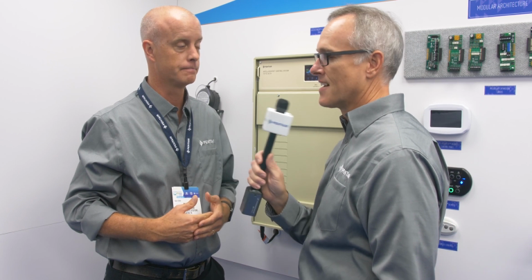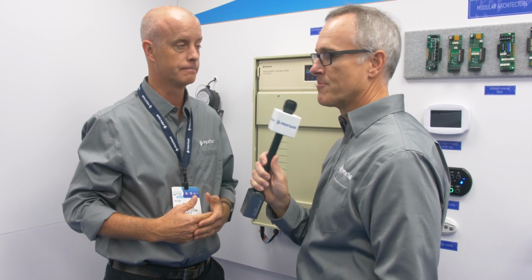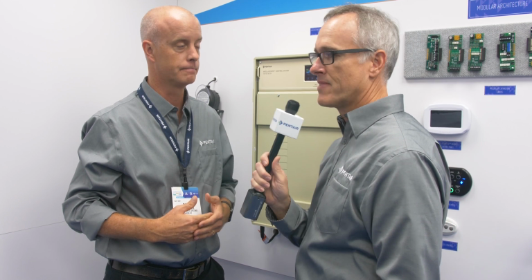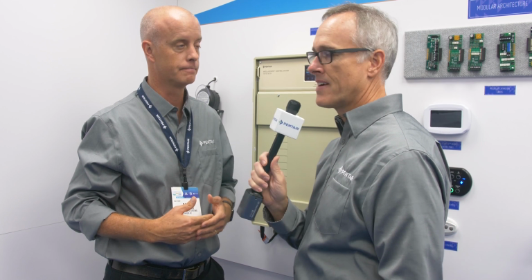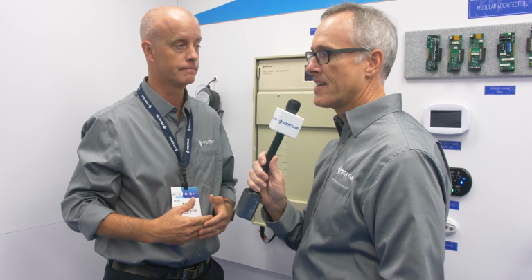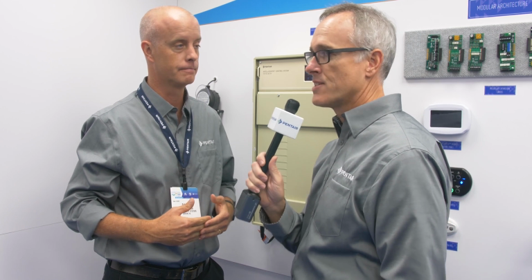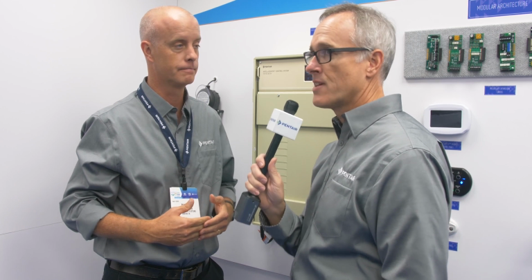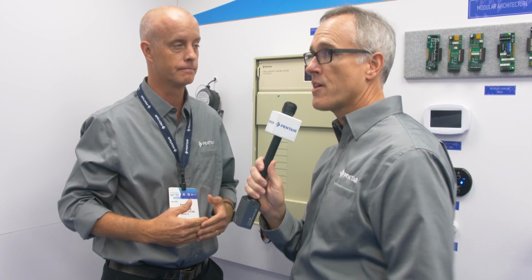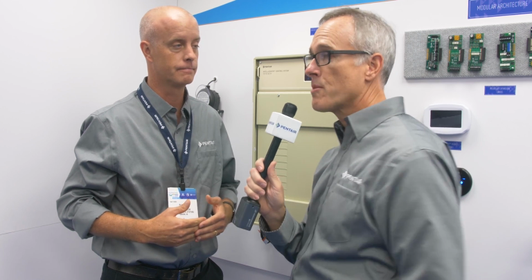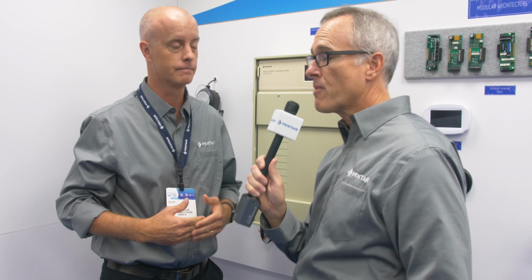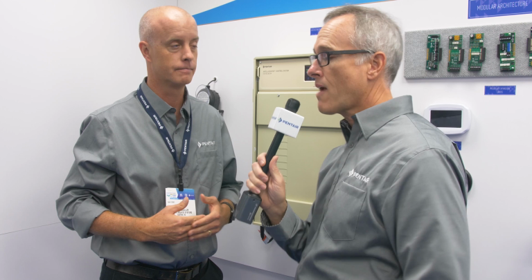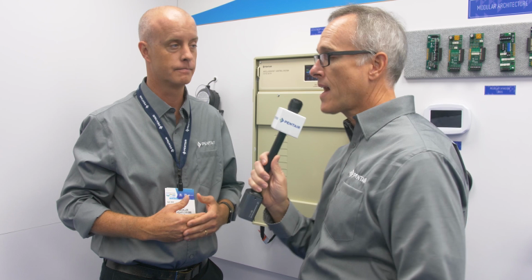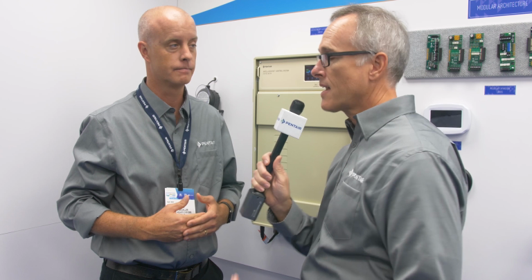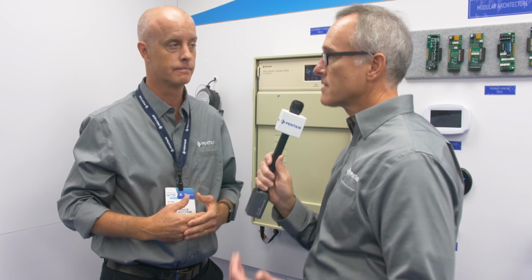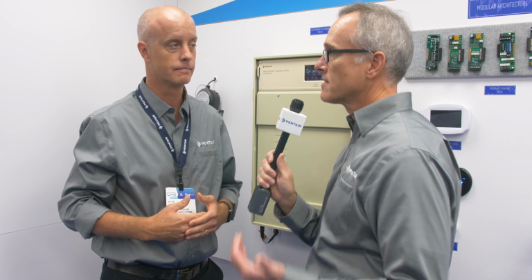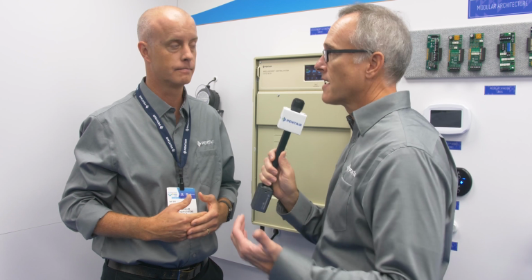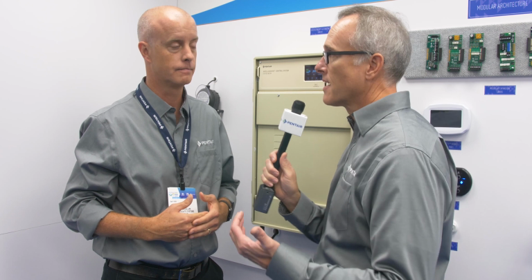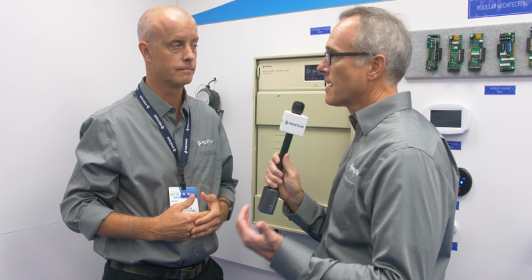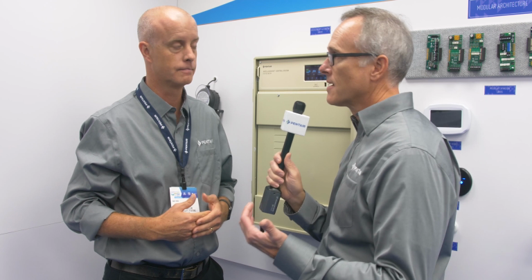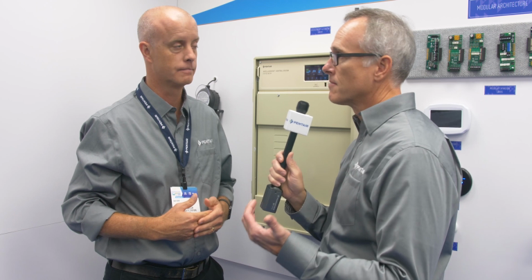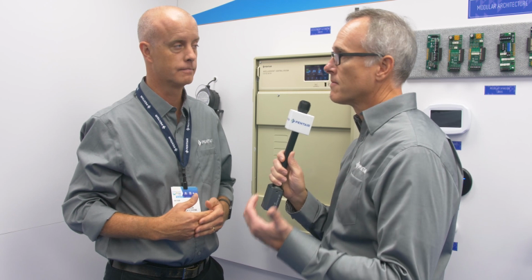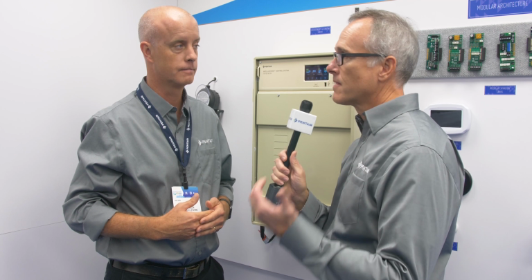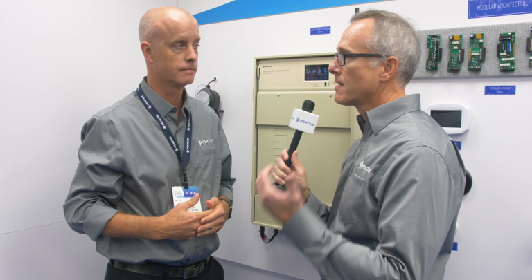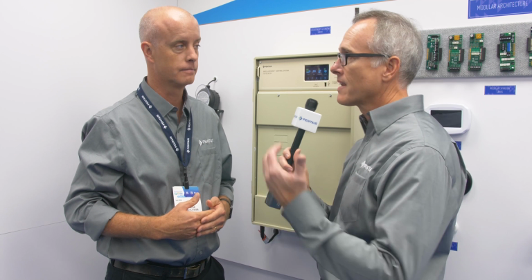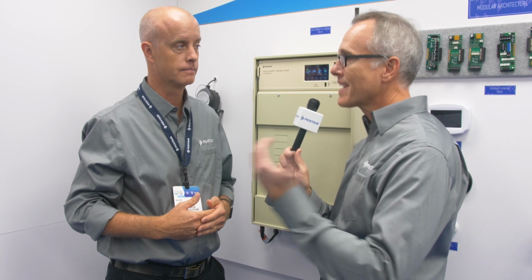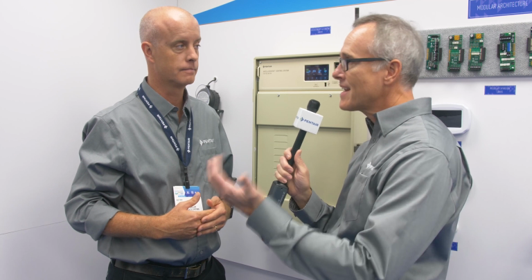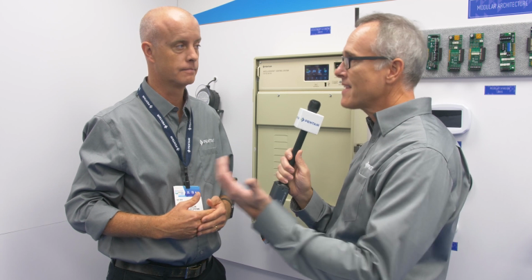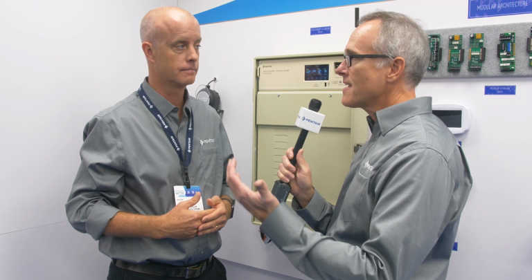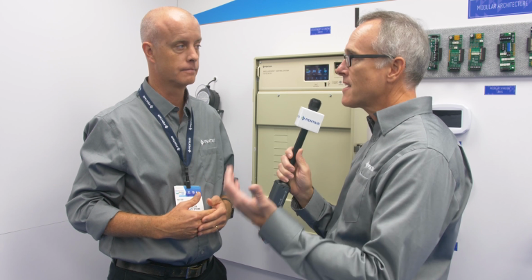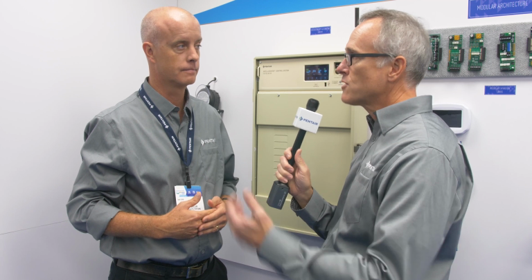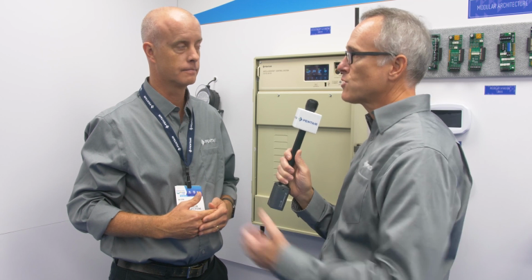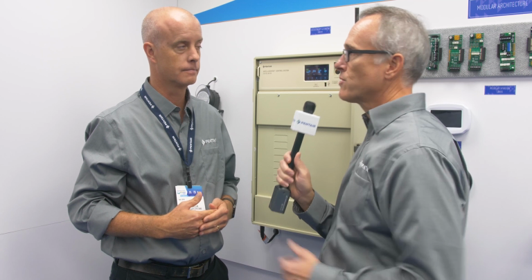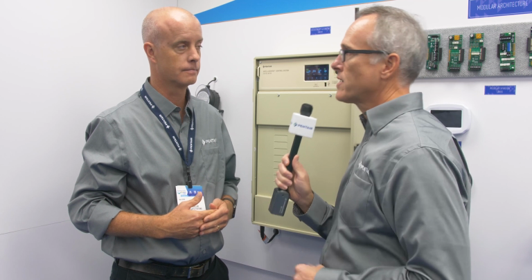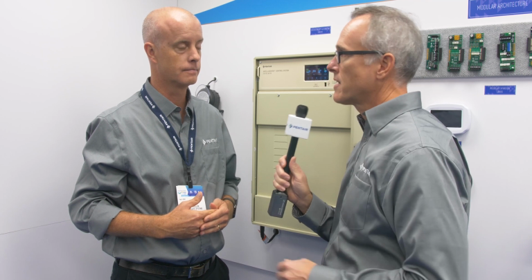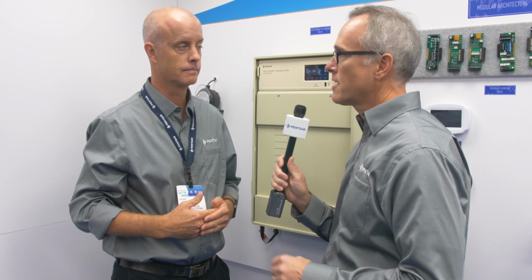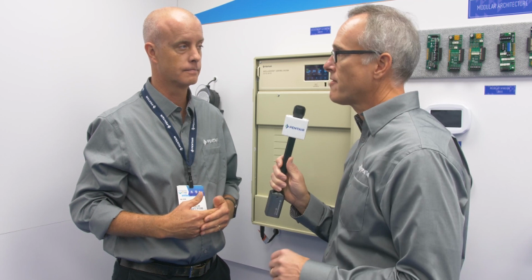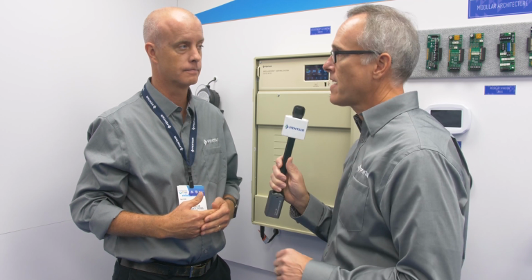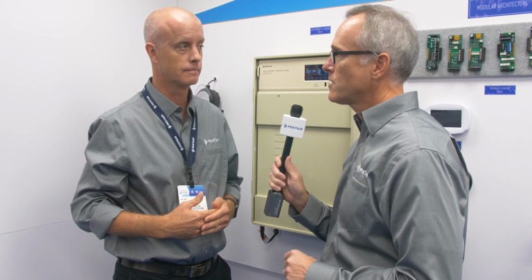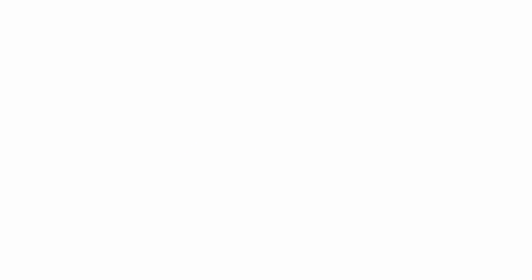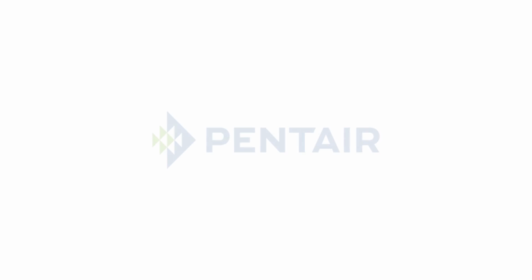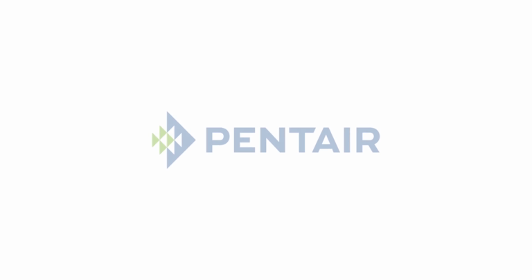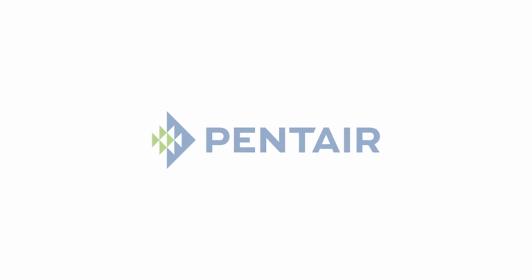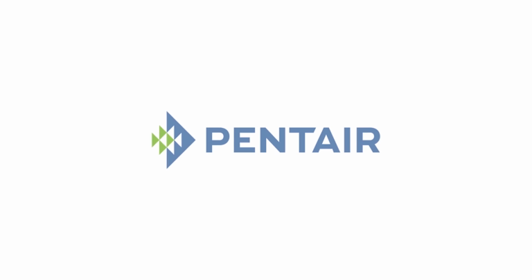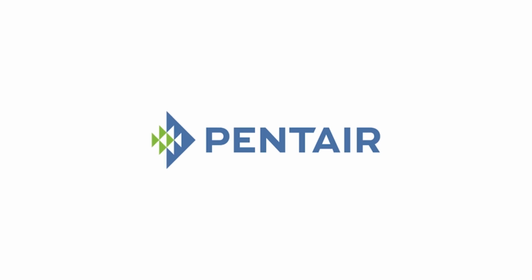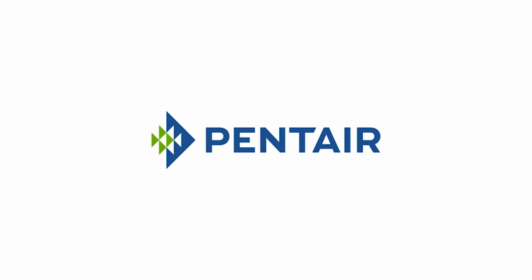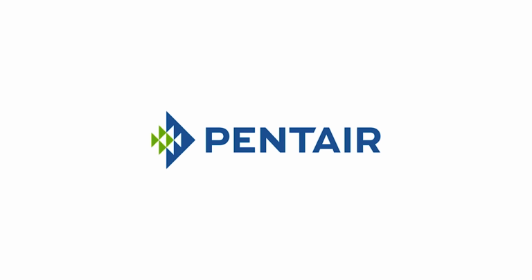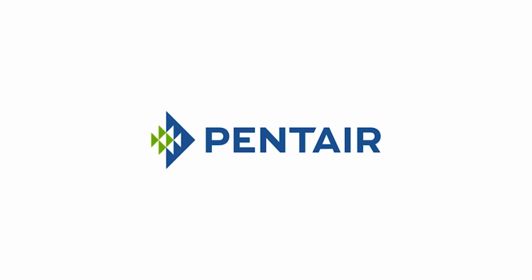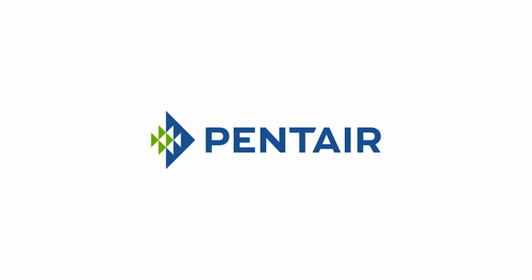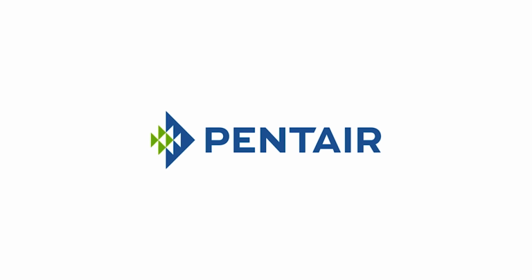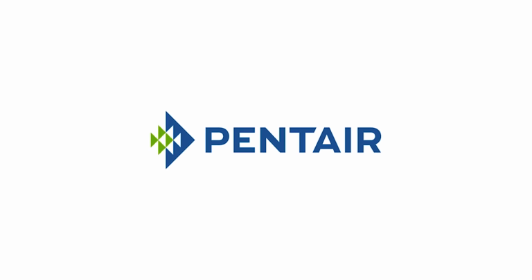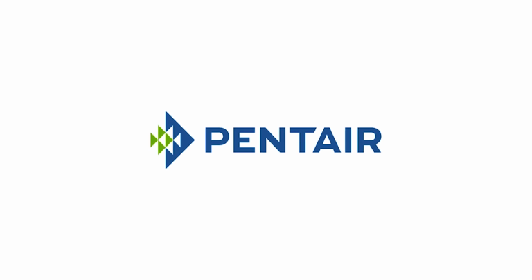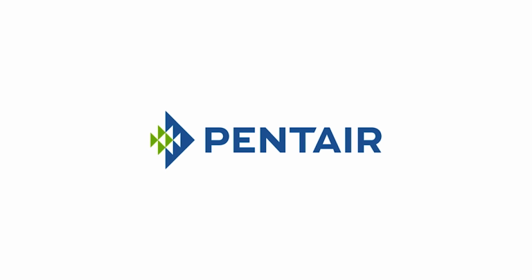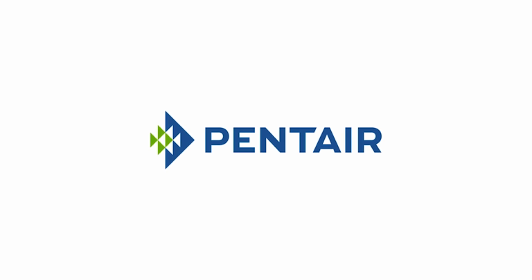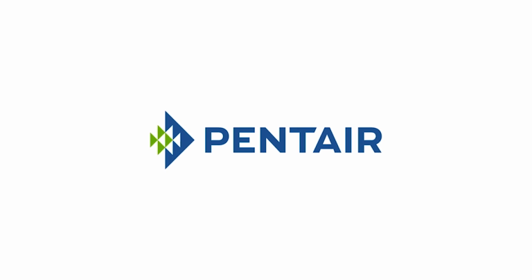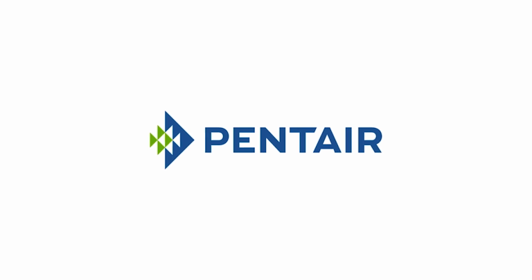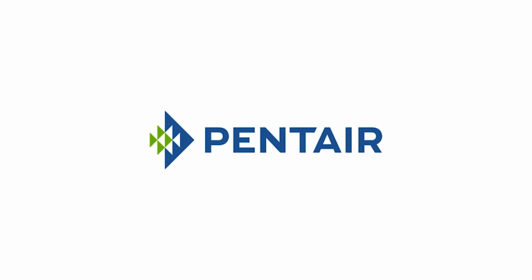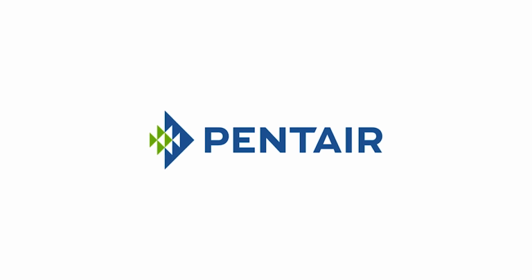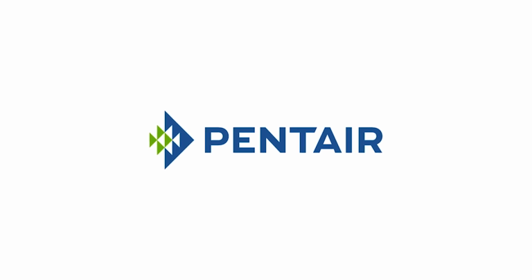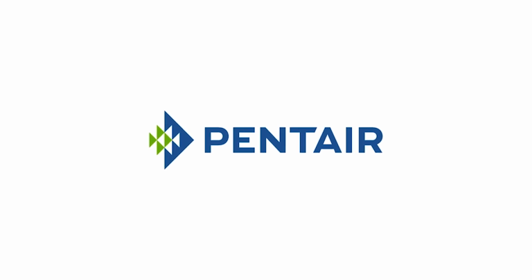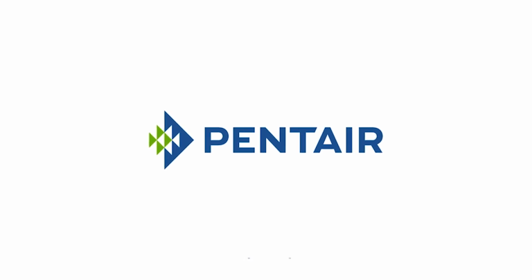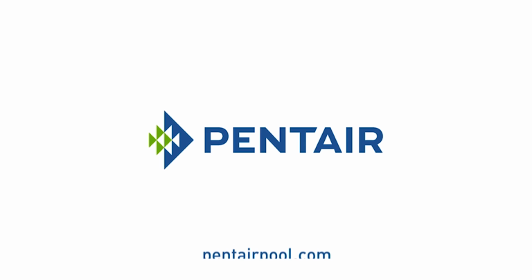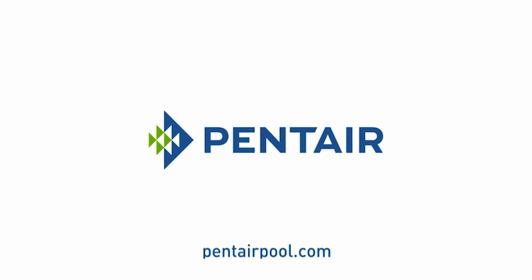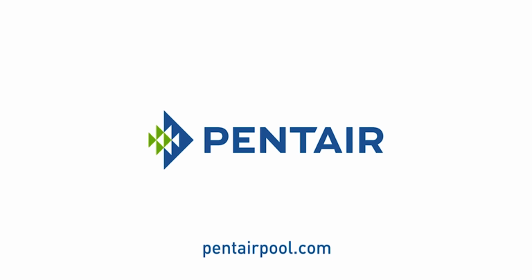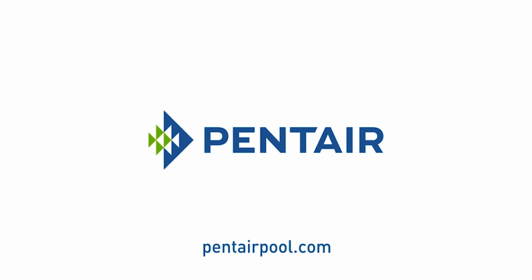There it is — another product leading the industry in innovation and technology. Thank you, David. Thank you.